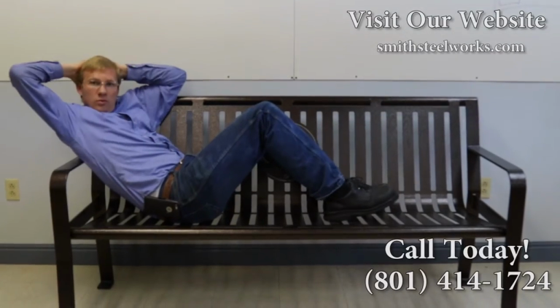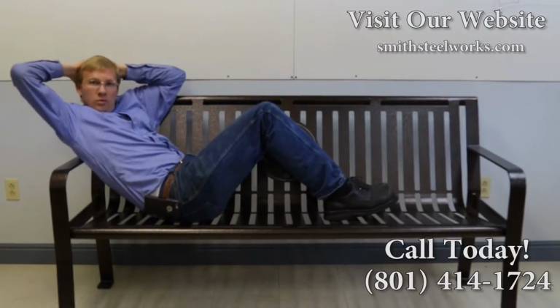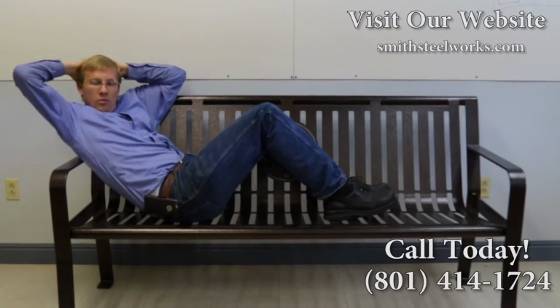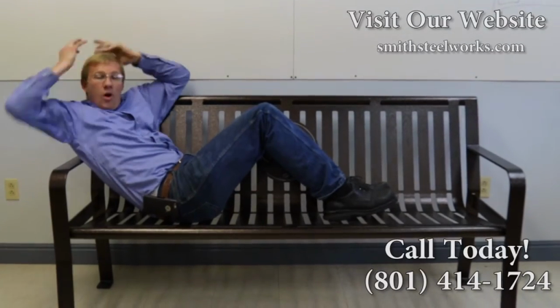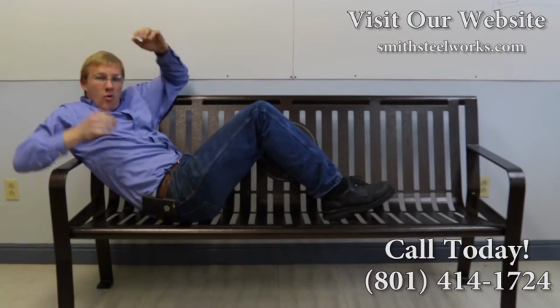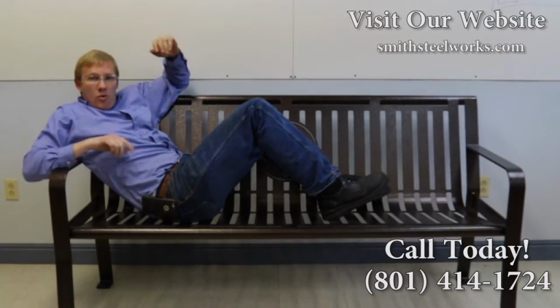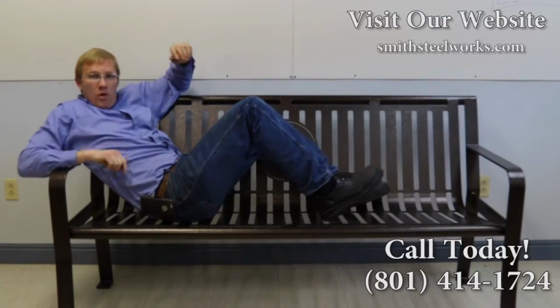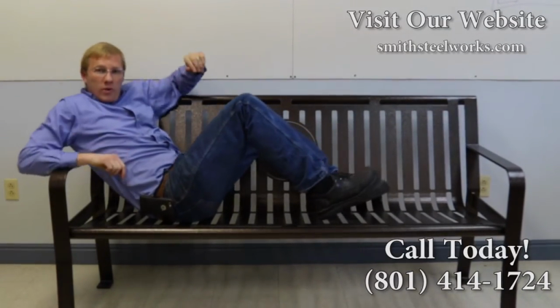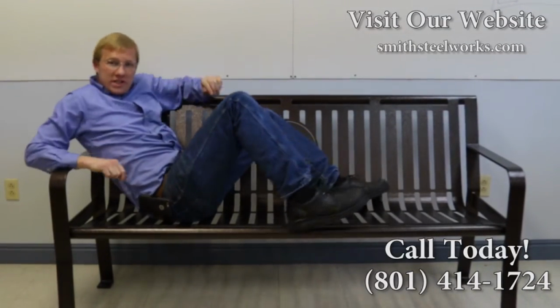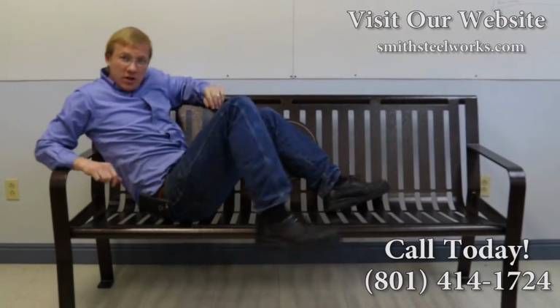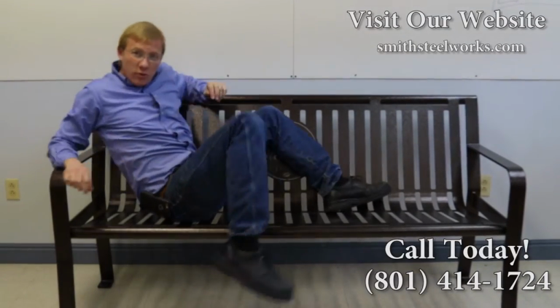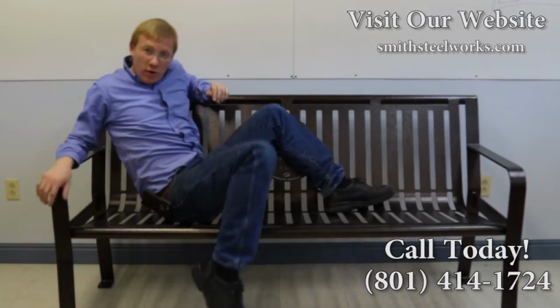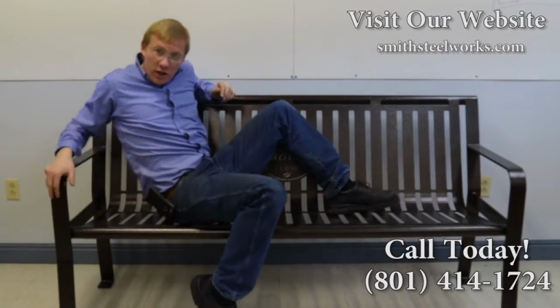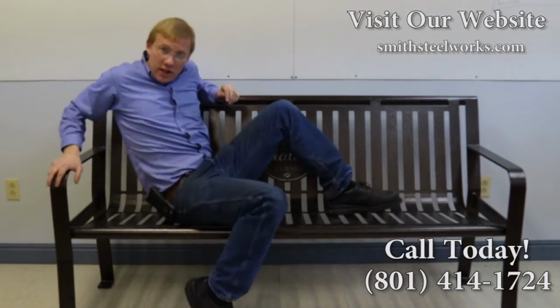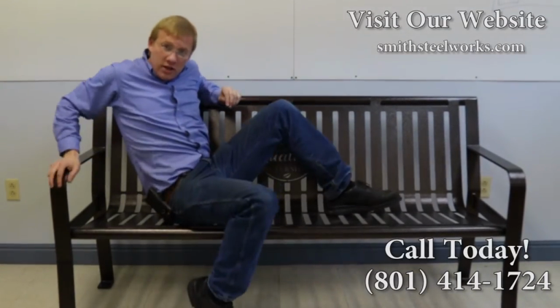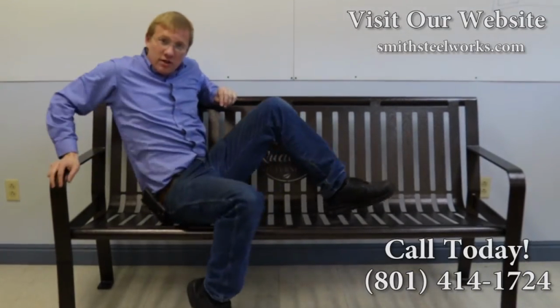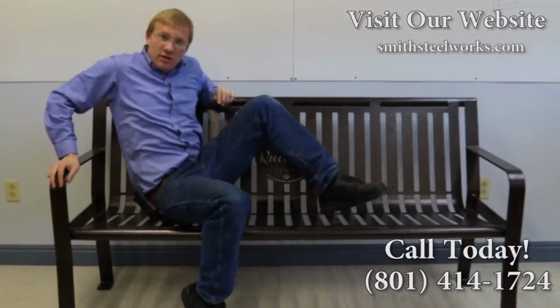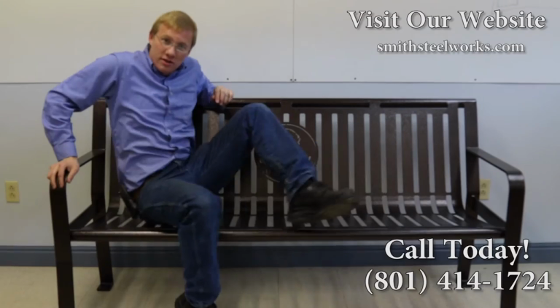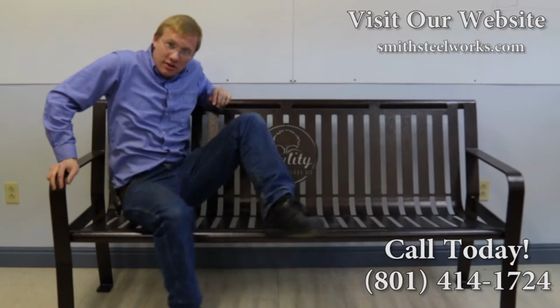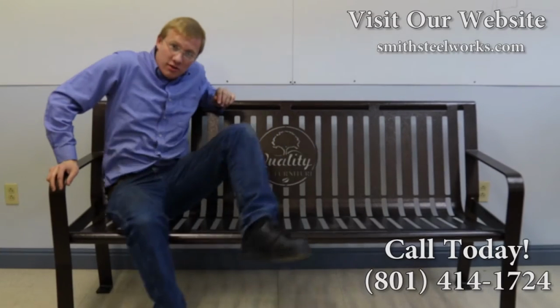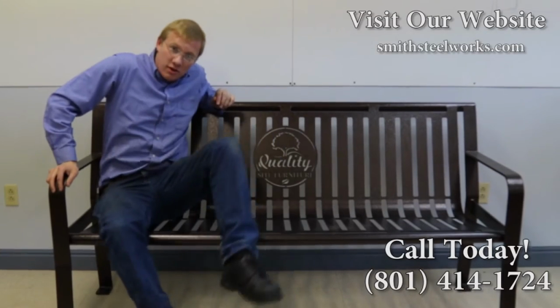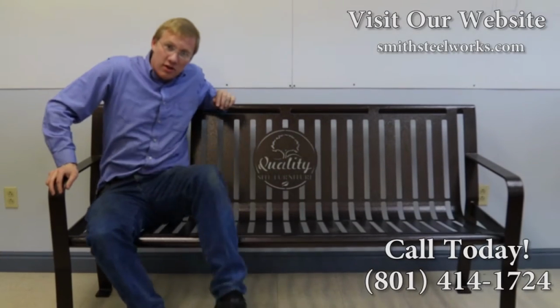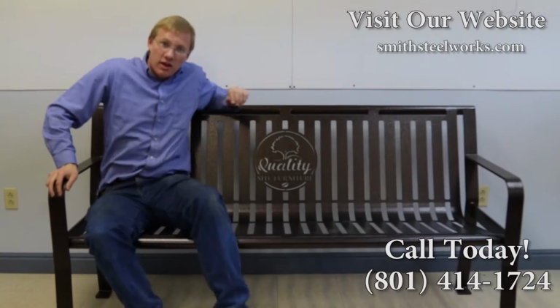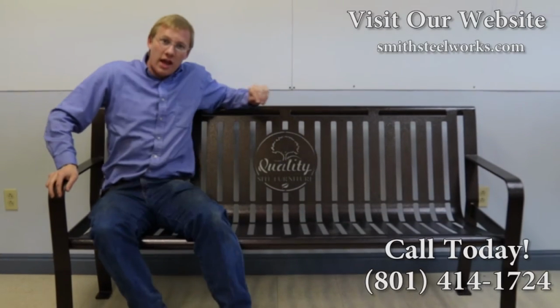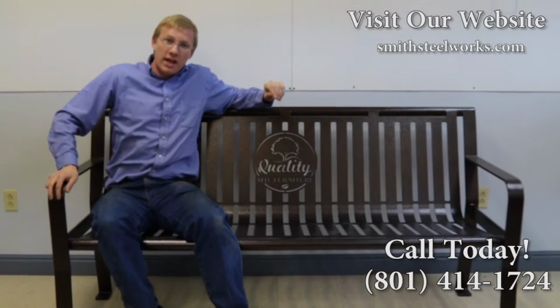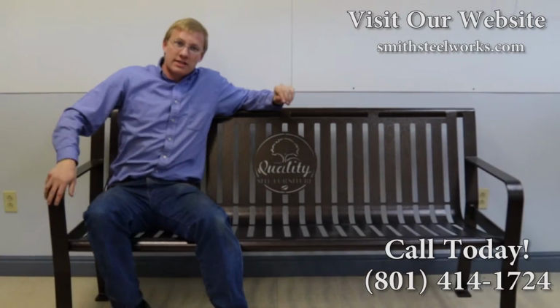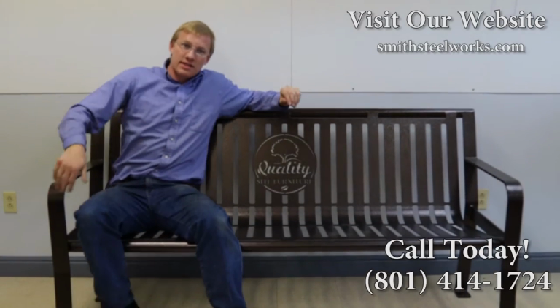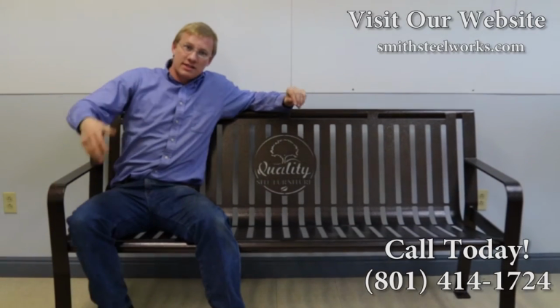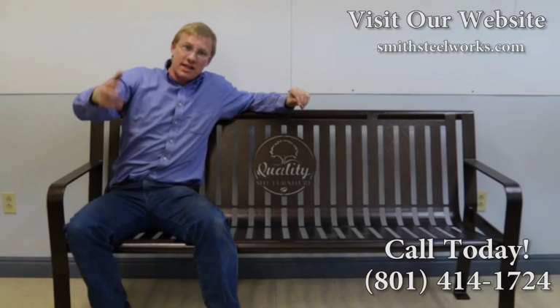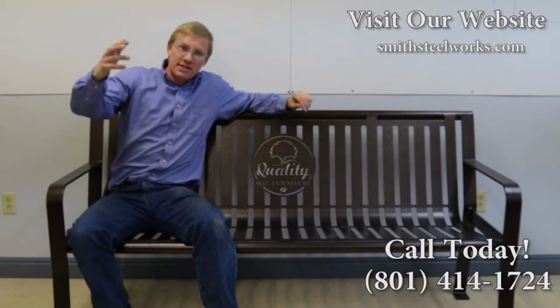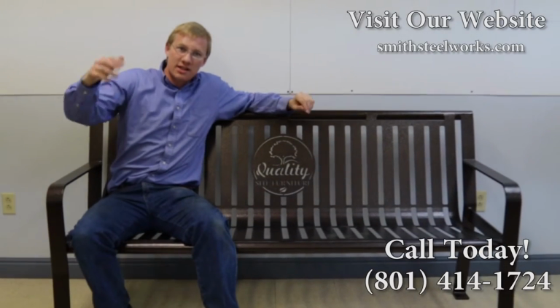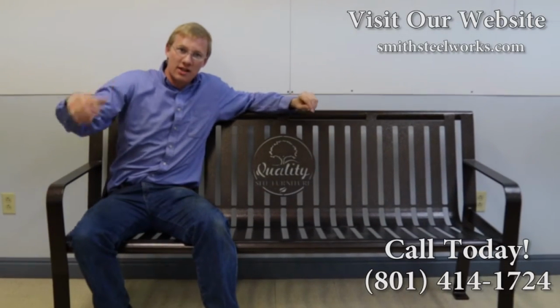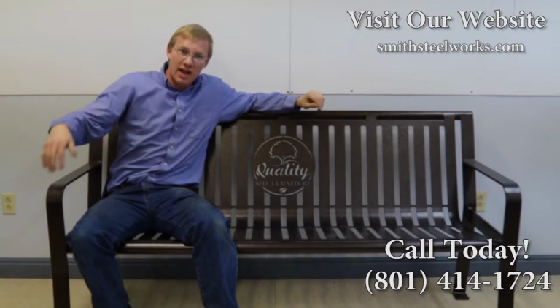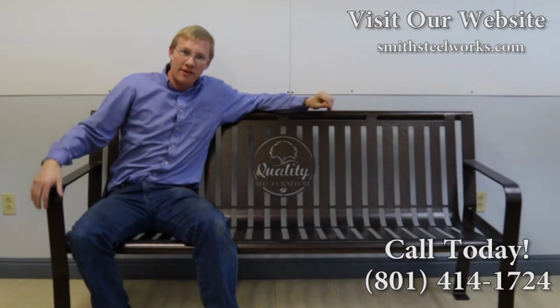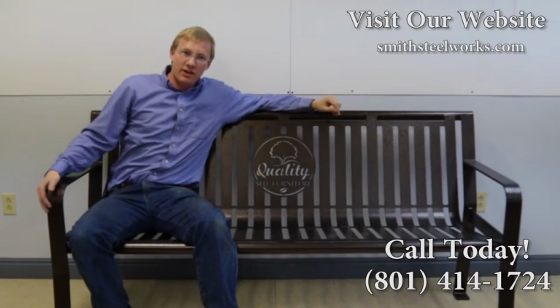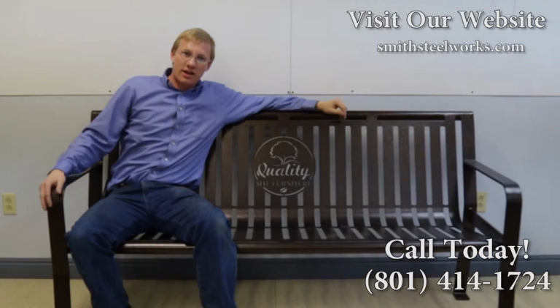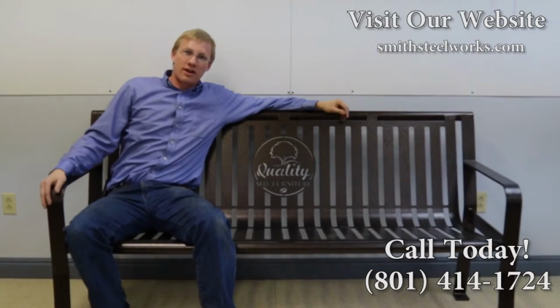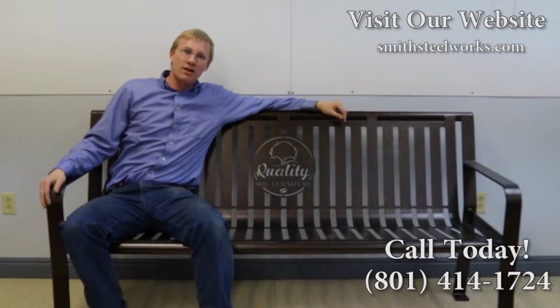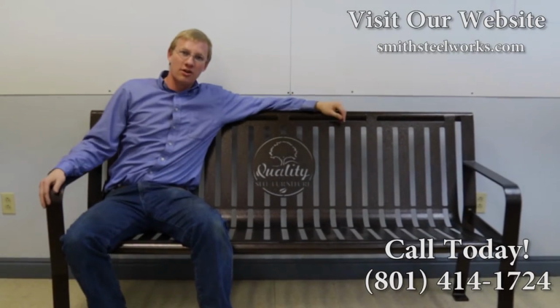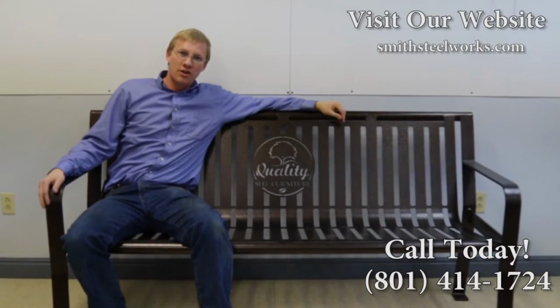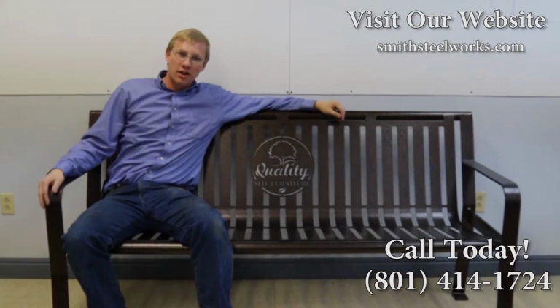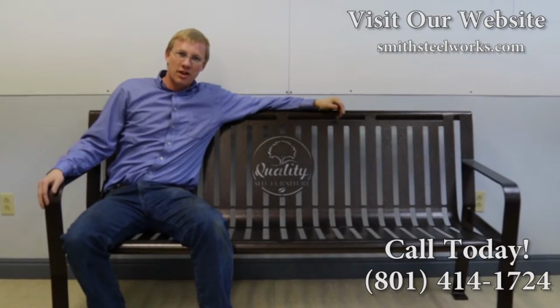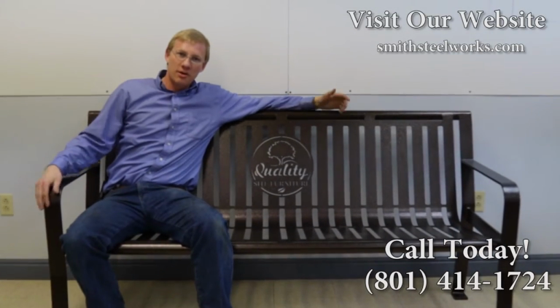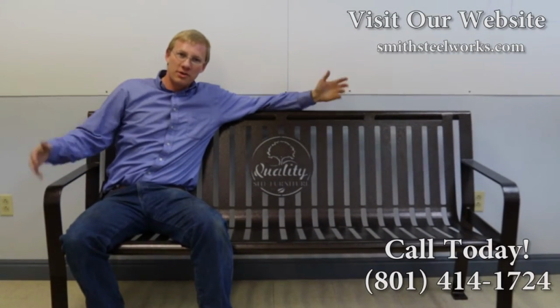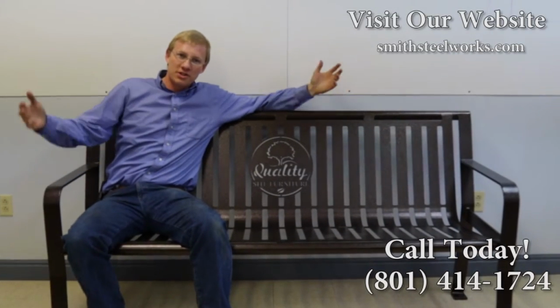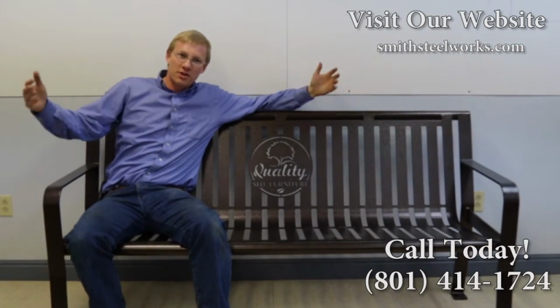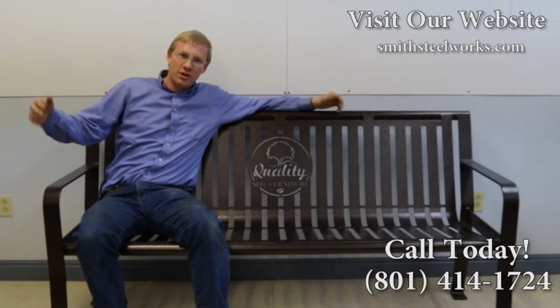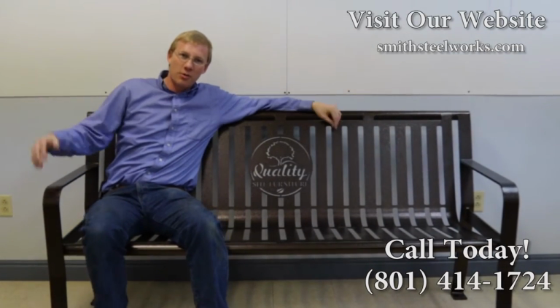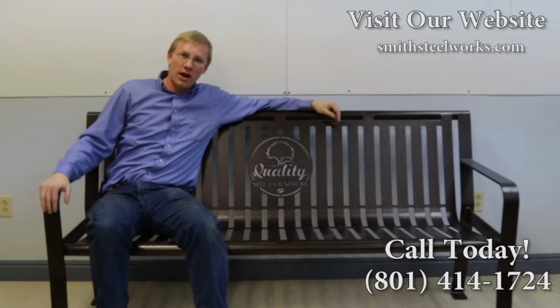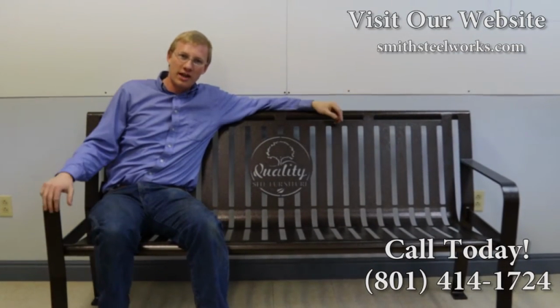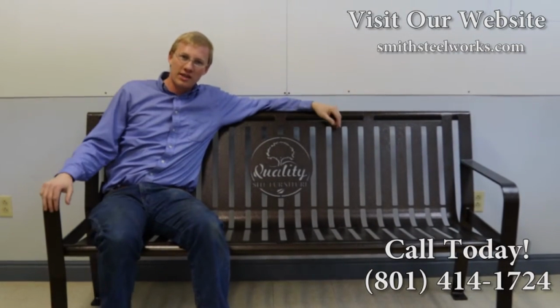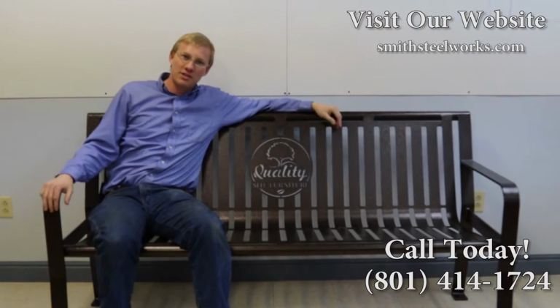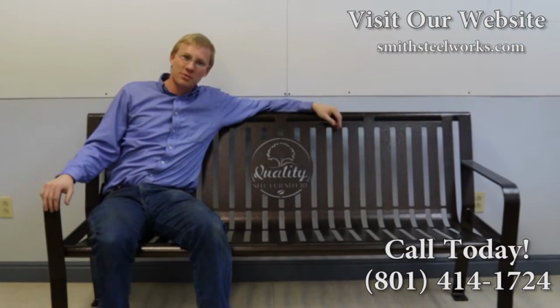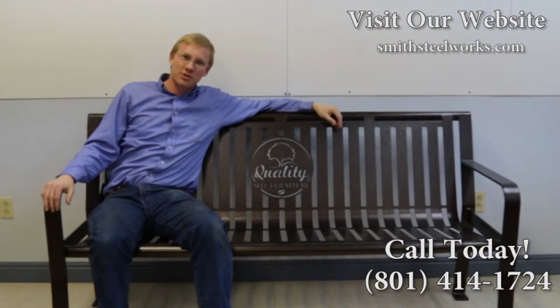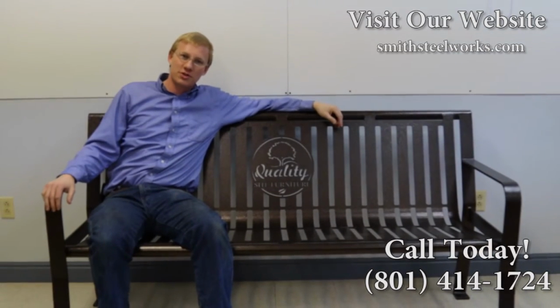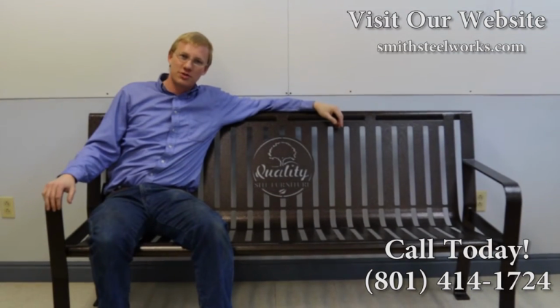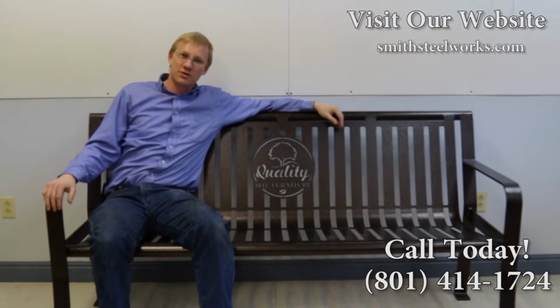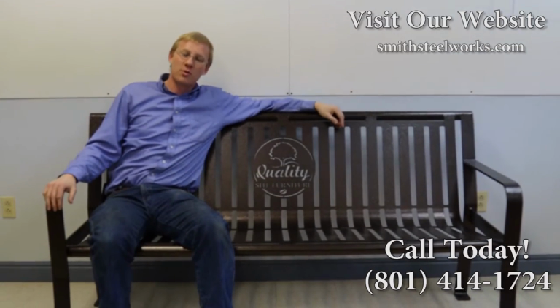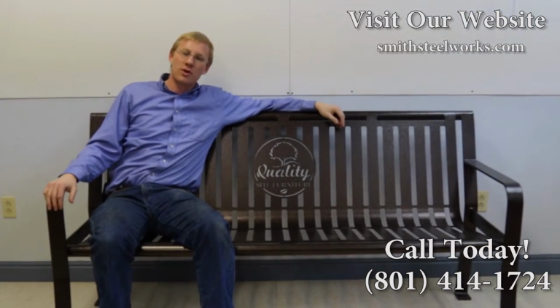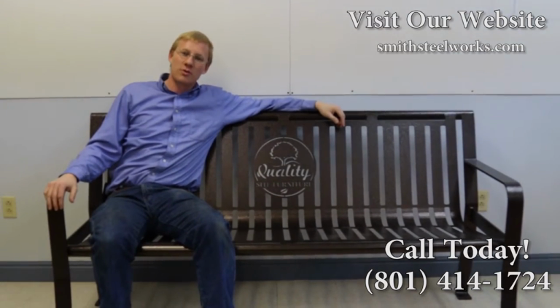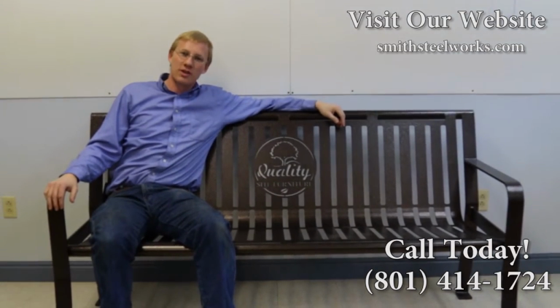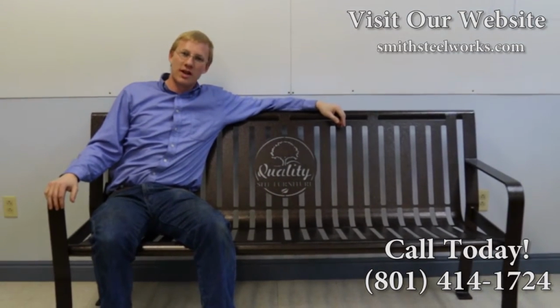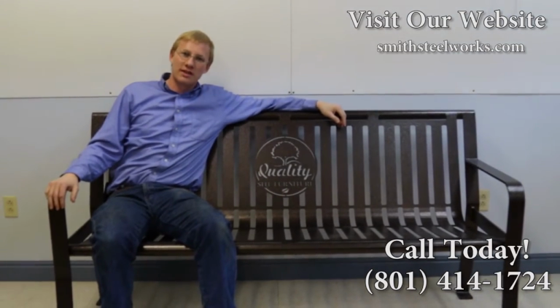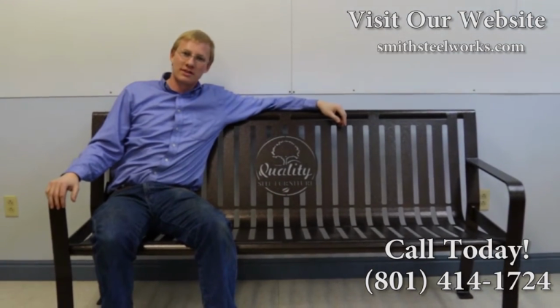Whoa! Are we still rolling? Hey, since I still have you here, let me show you why customers choose to work with us.